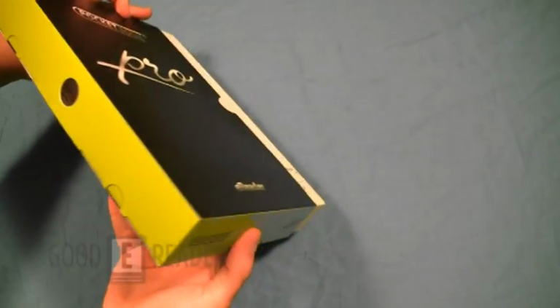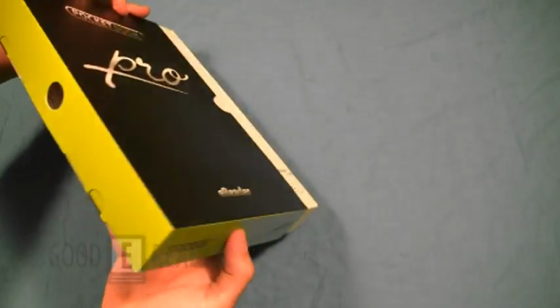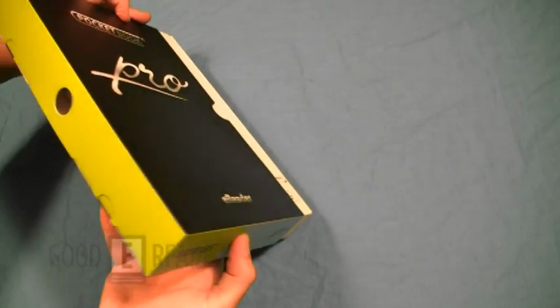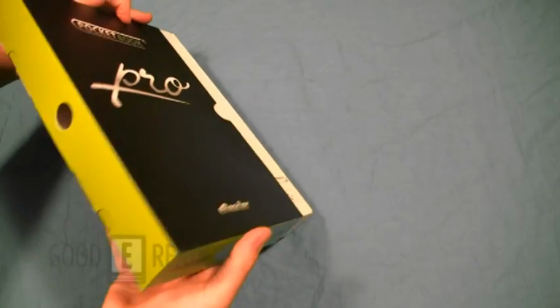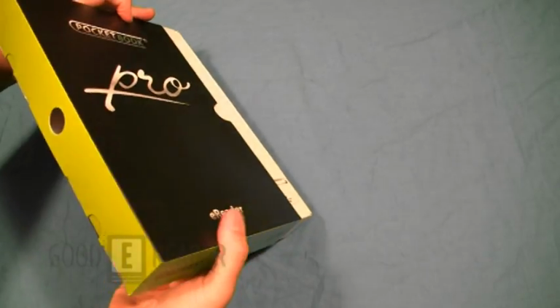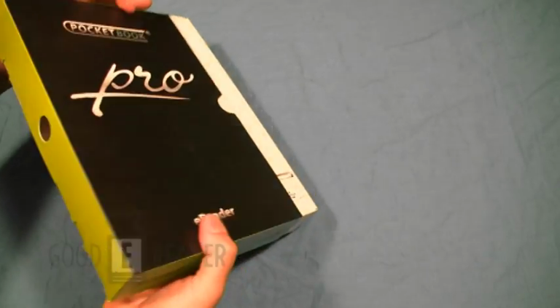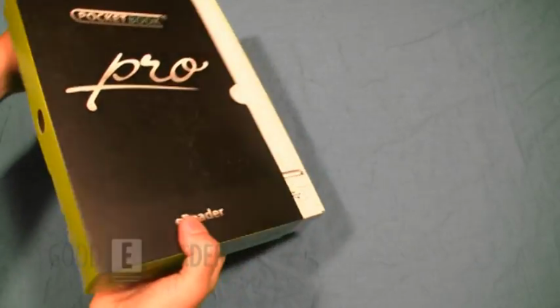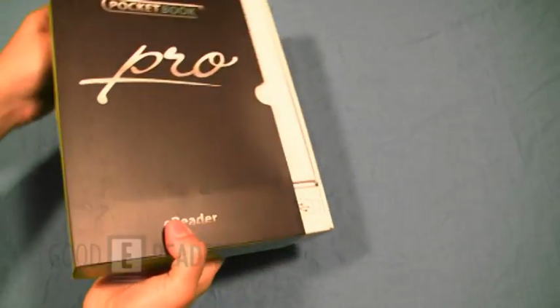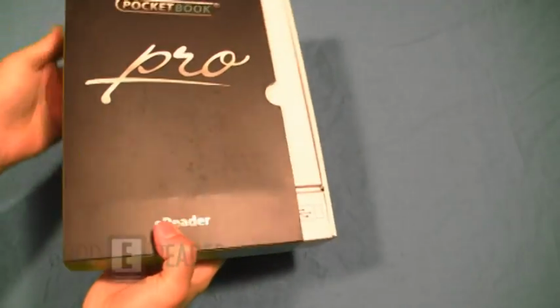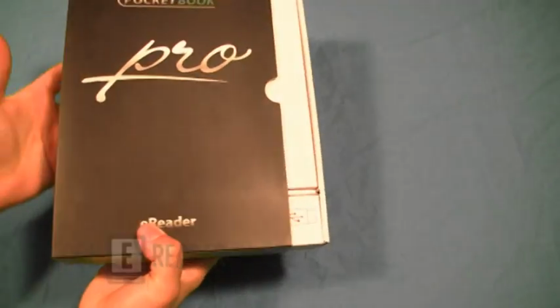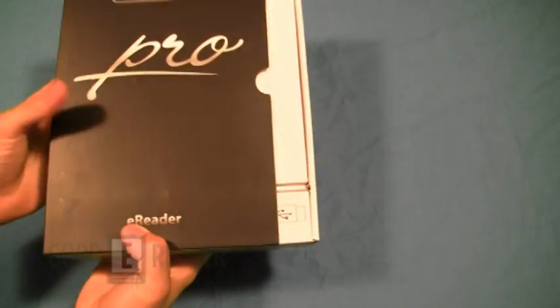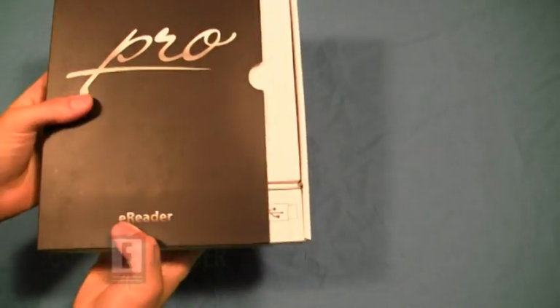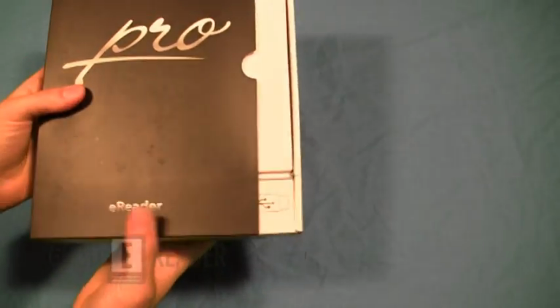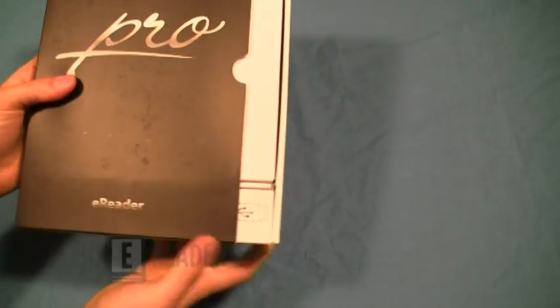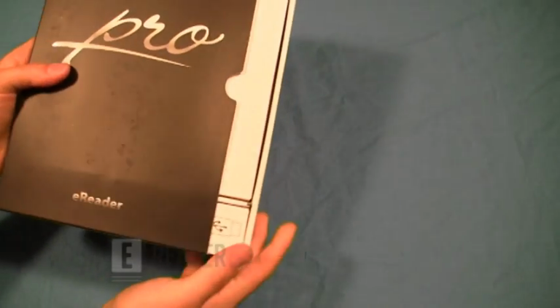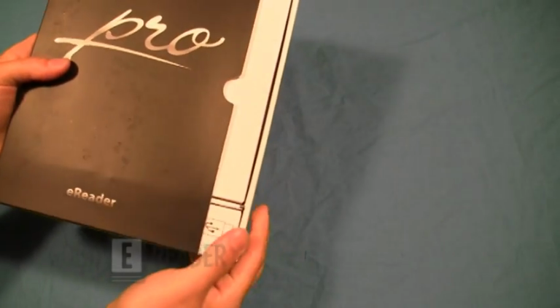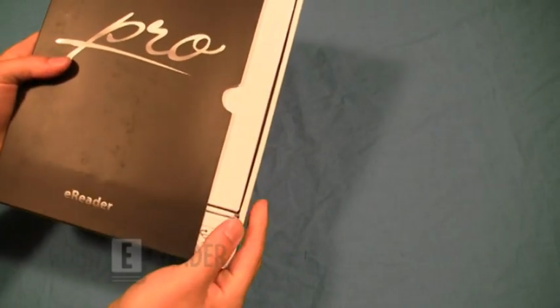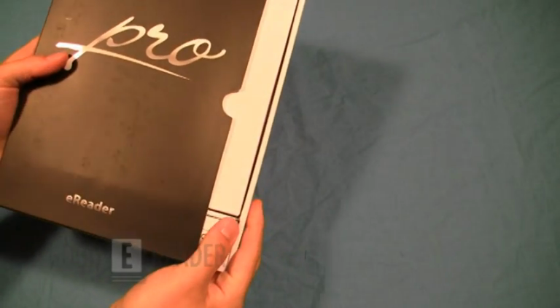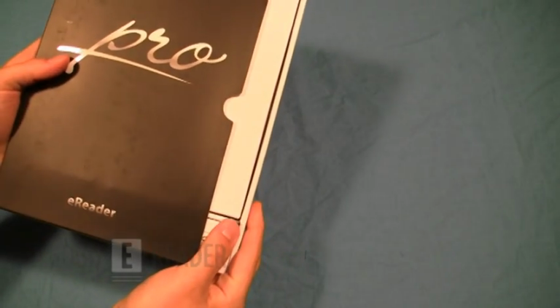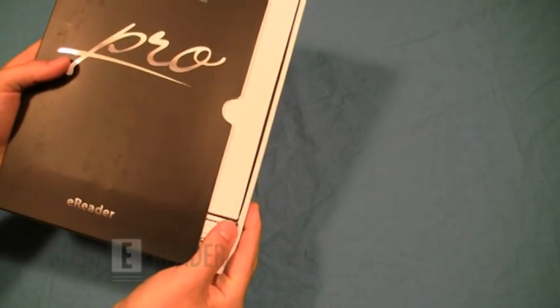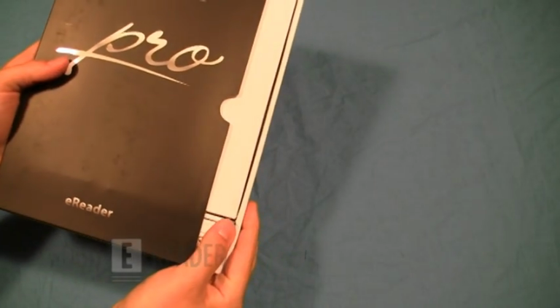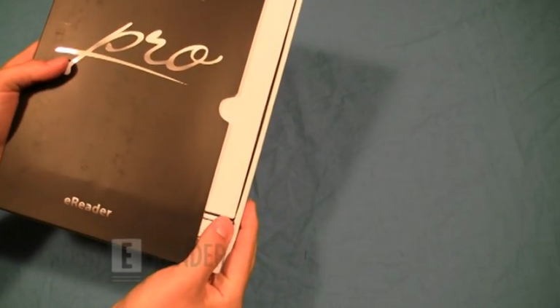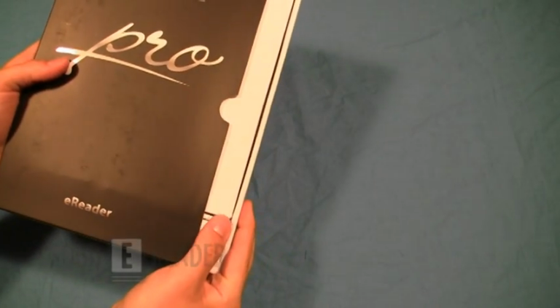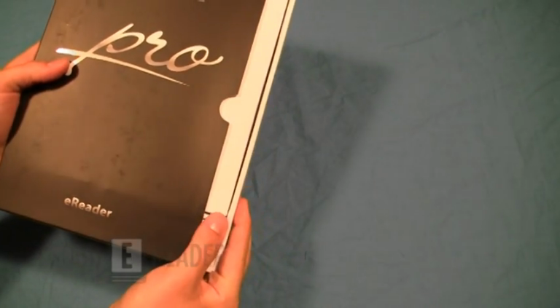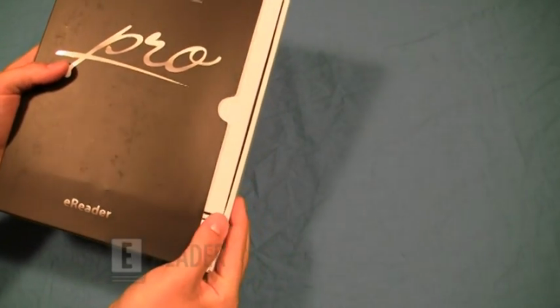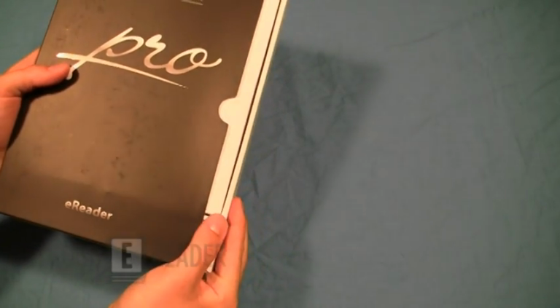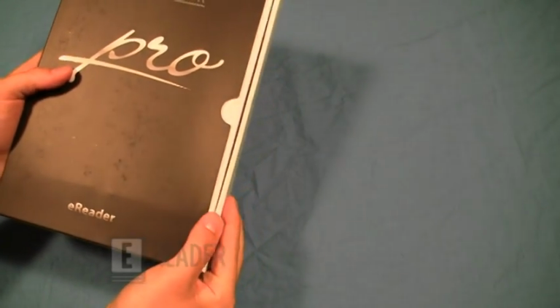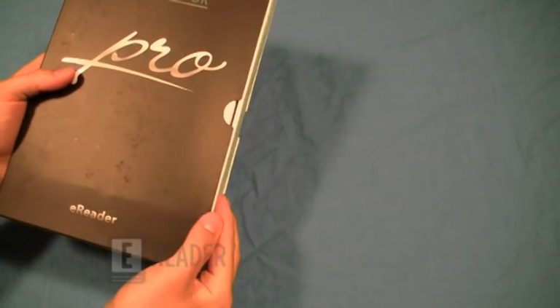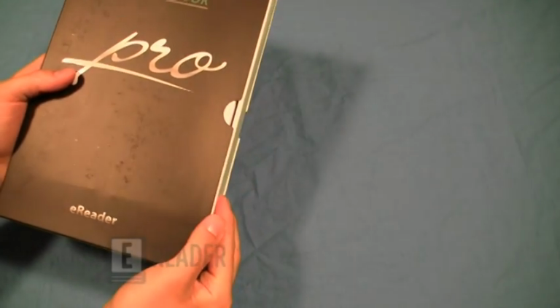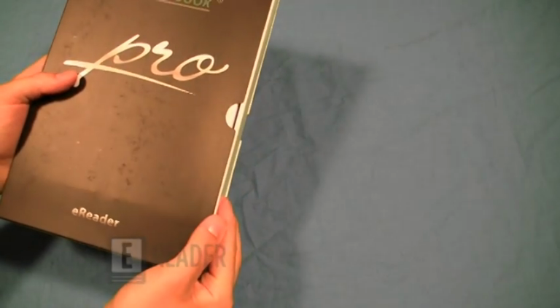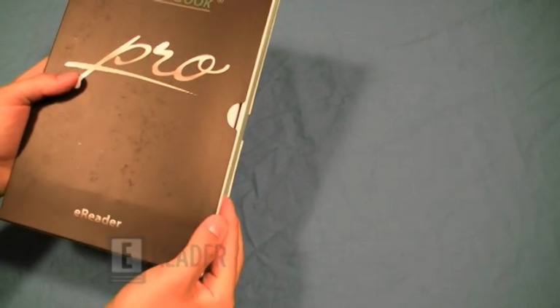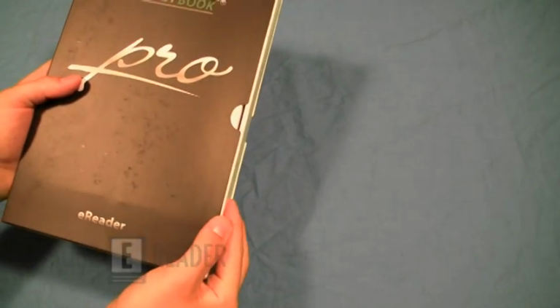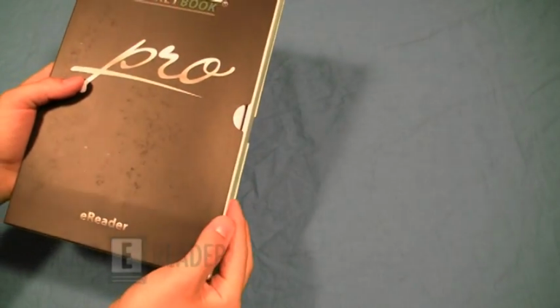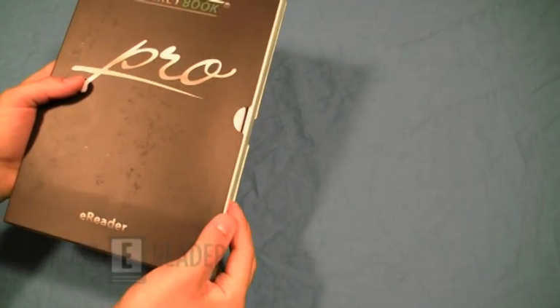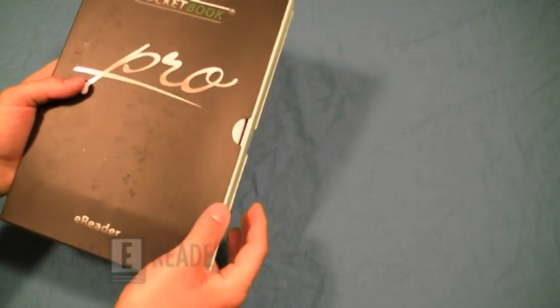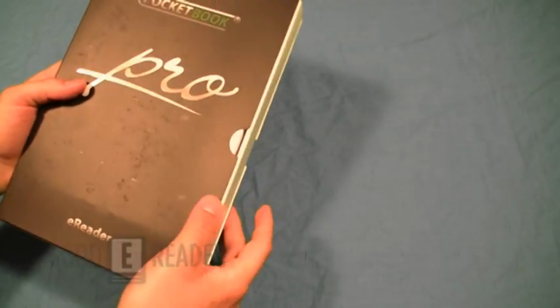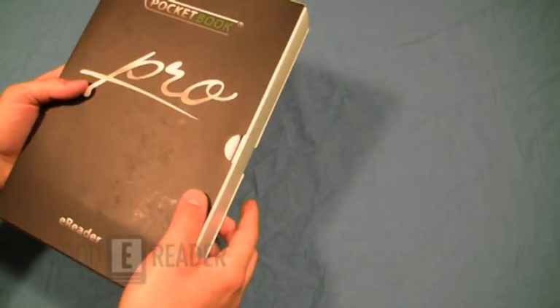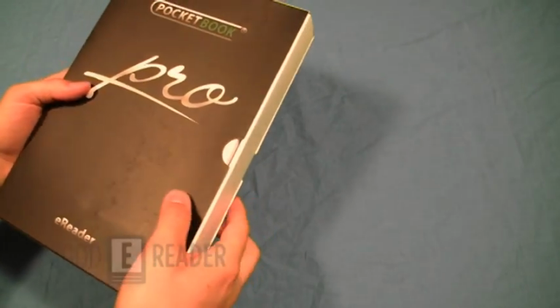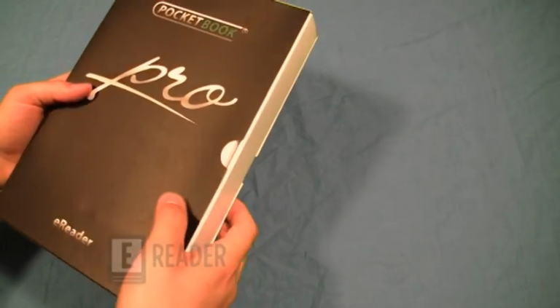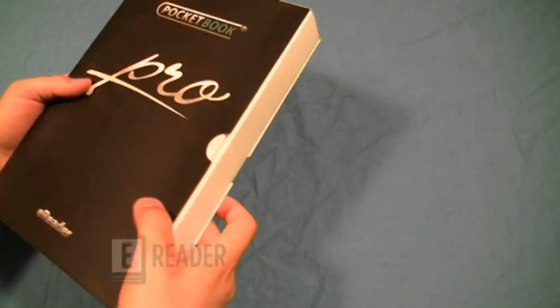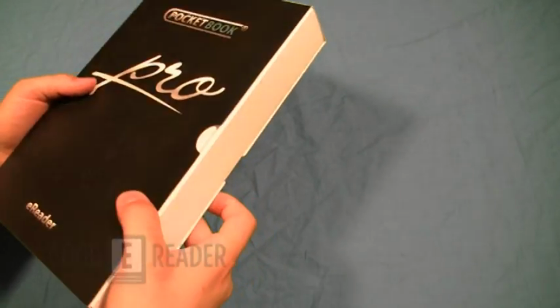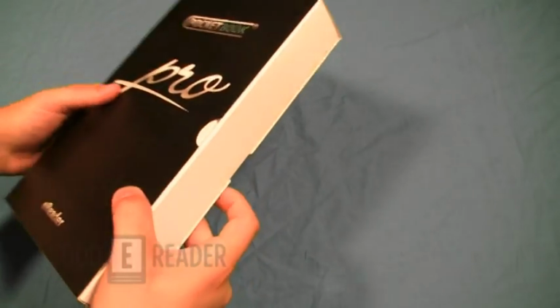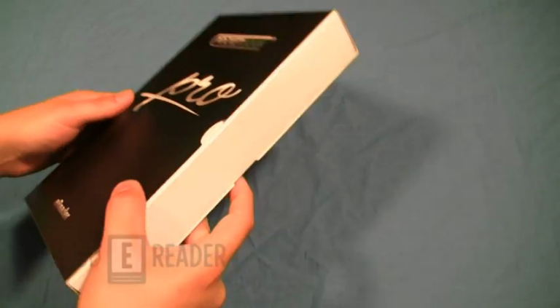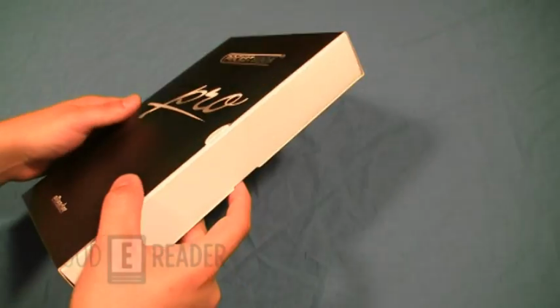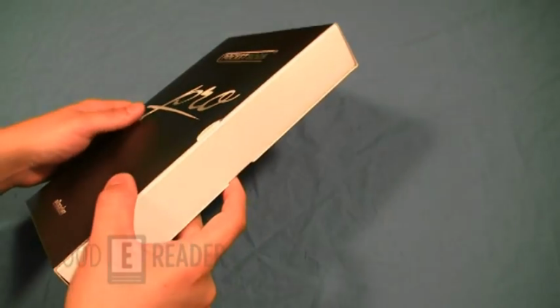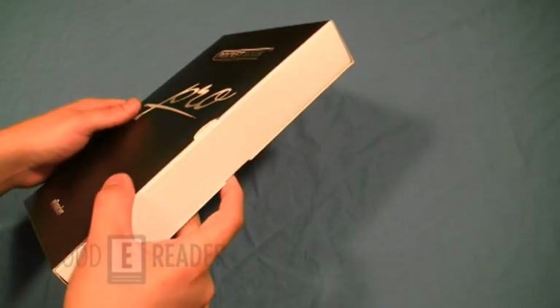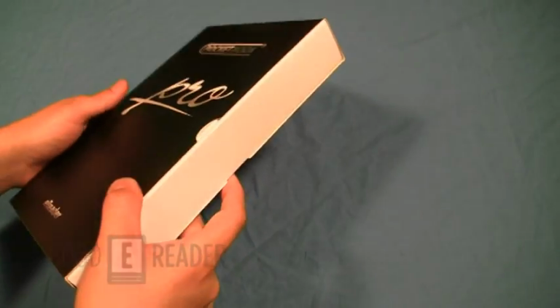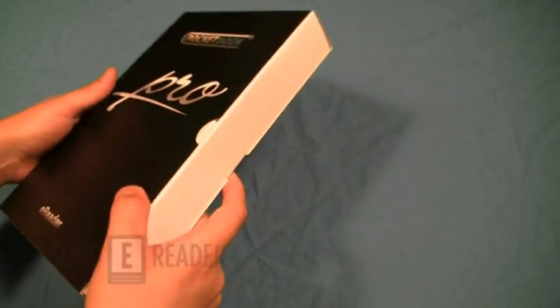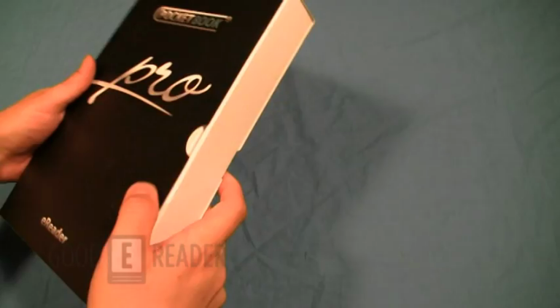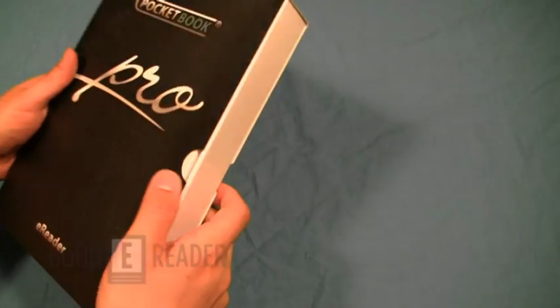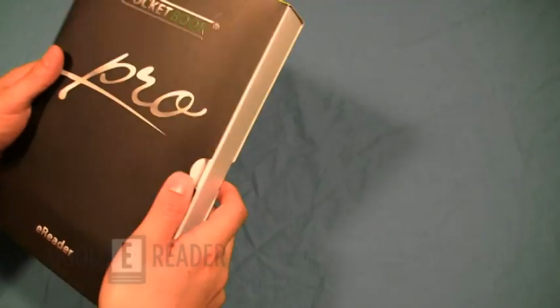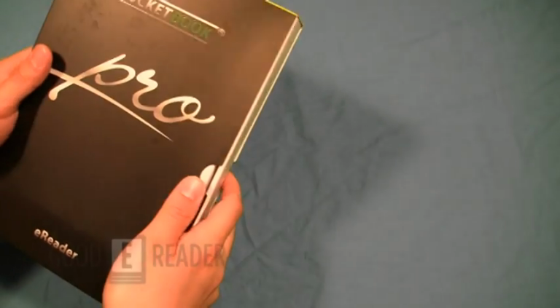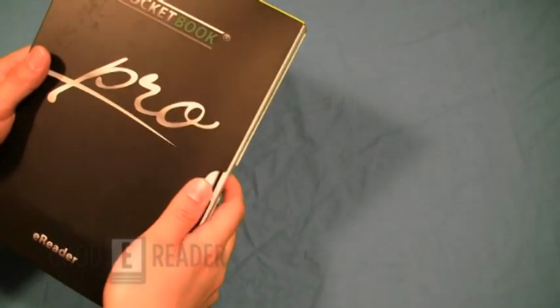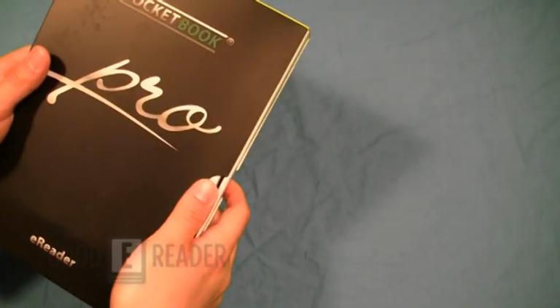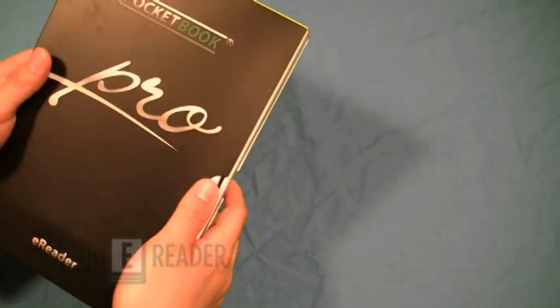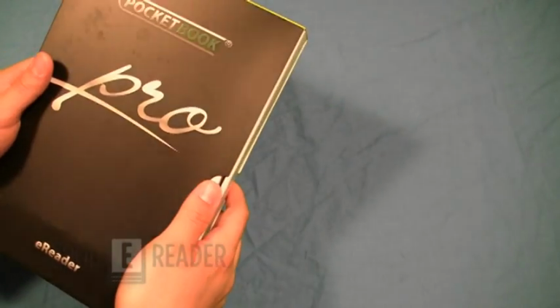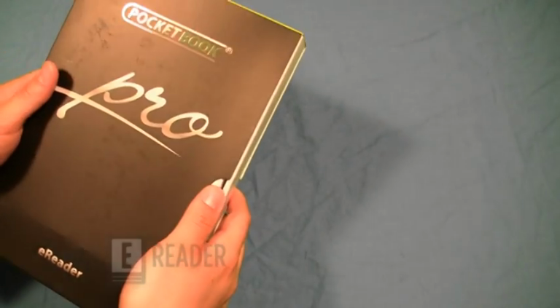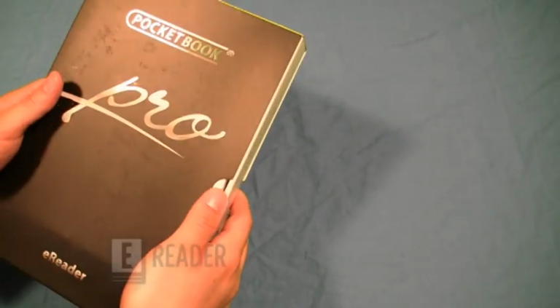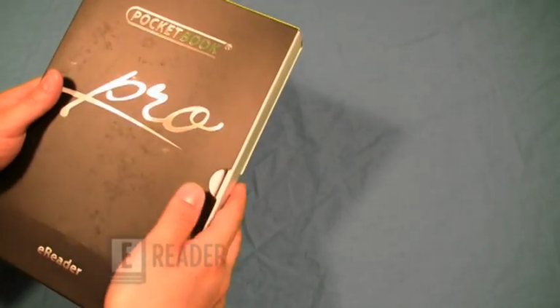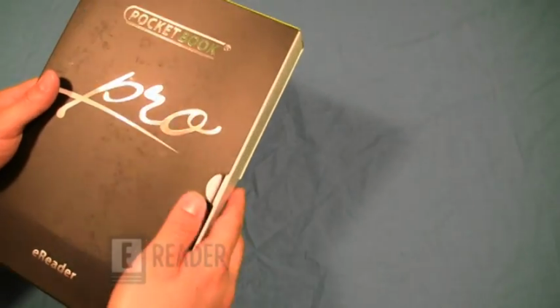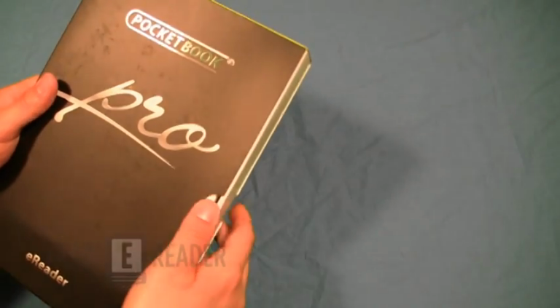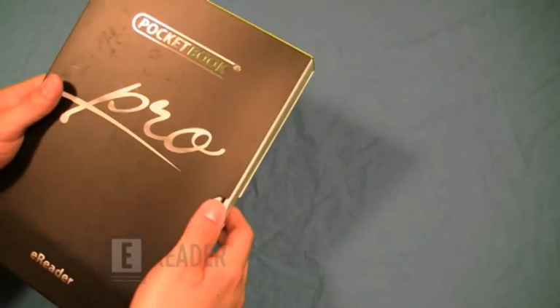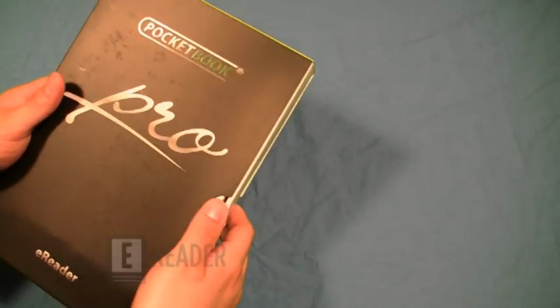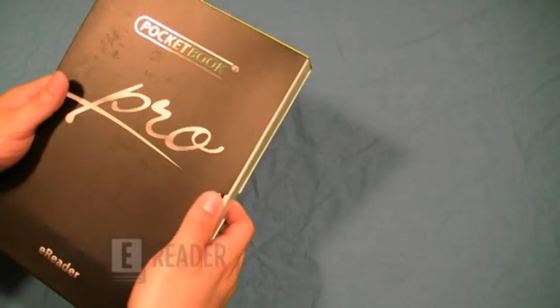We do have a full review of this so you can check it out on our YouTube channel at youtube.com/user/goodereader.